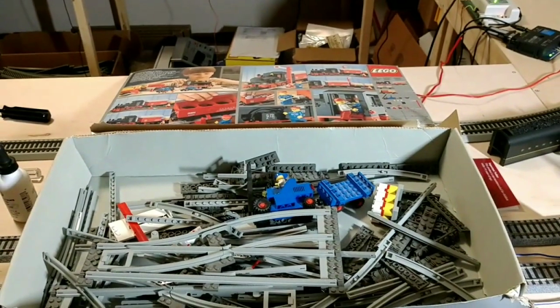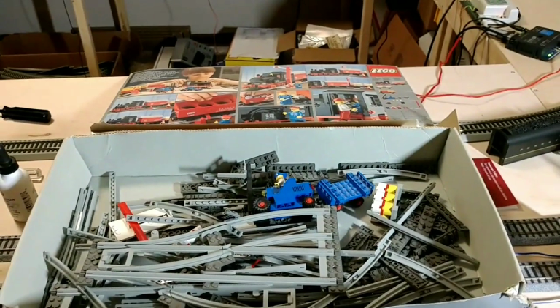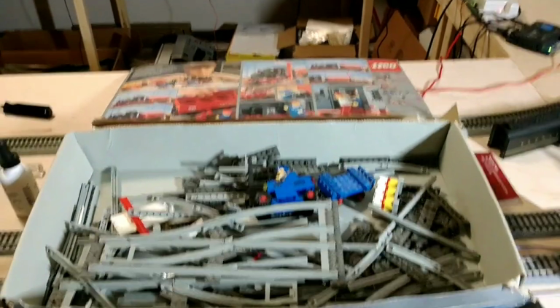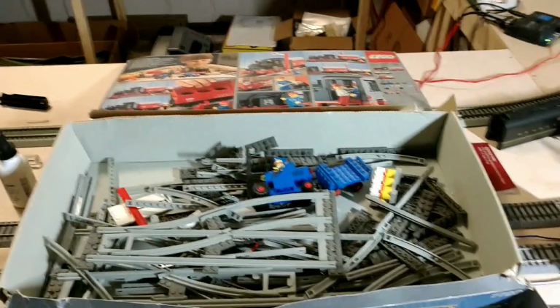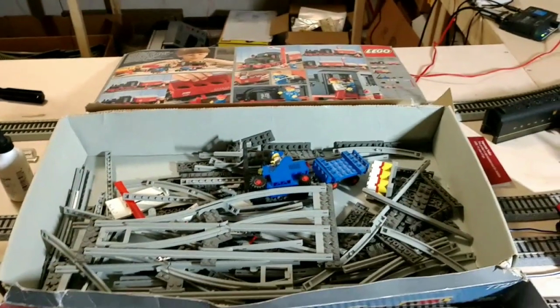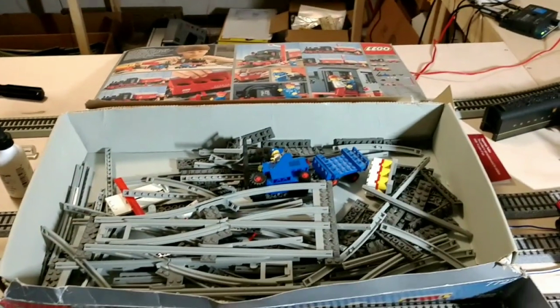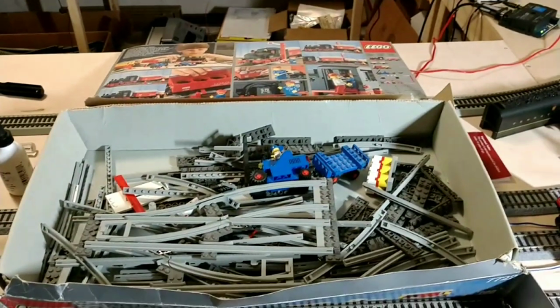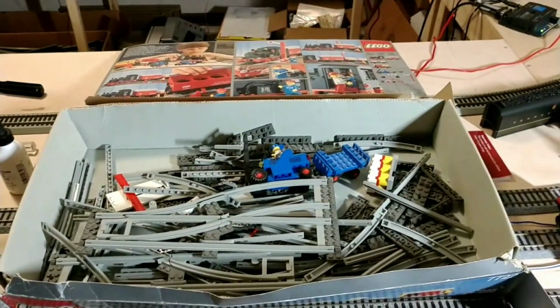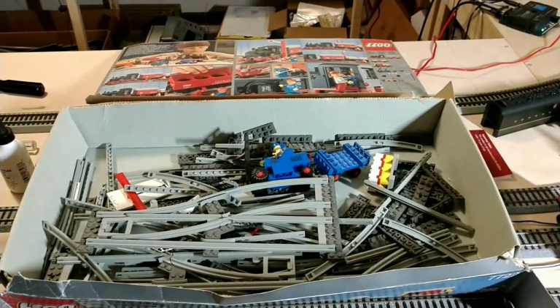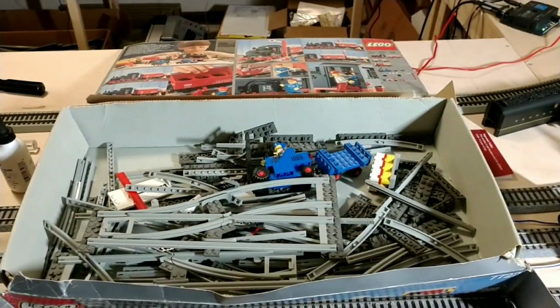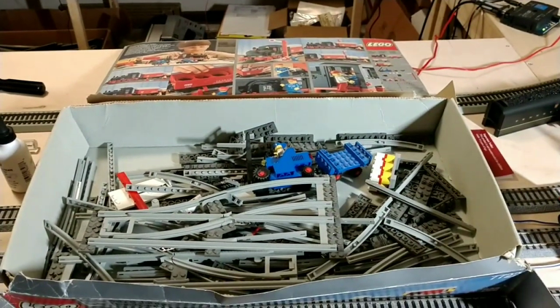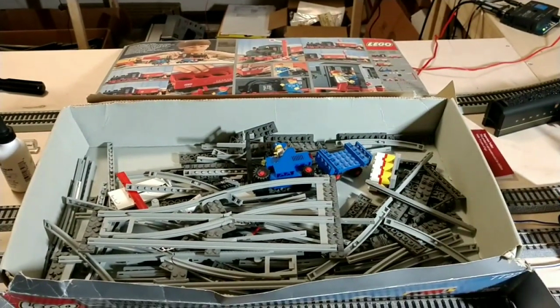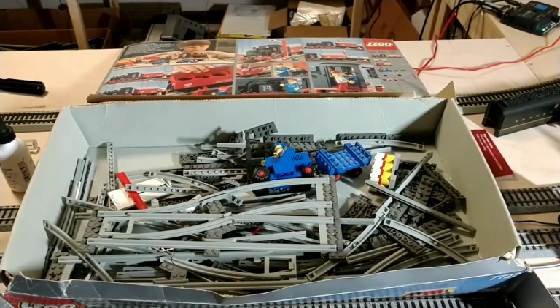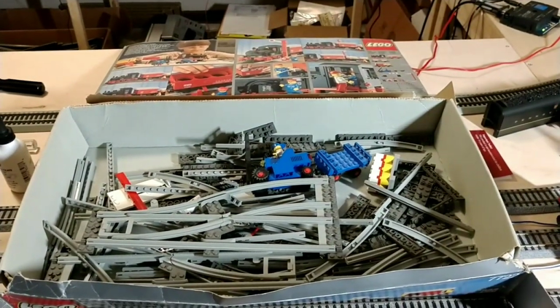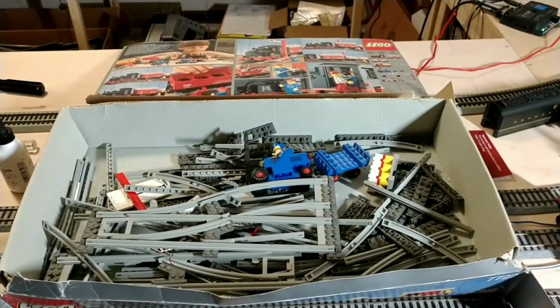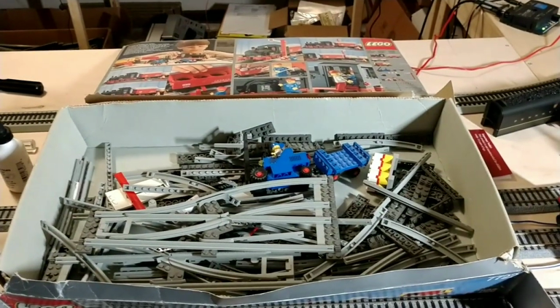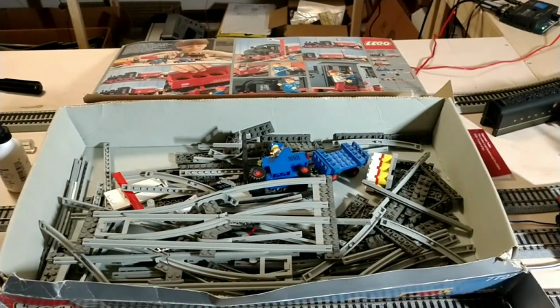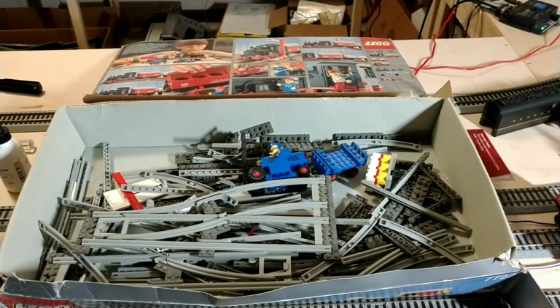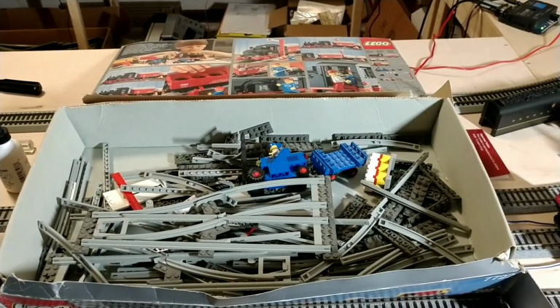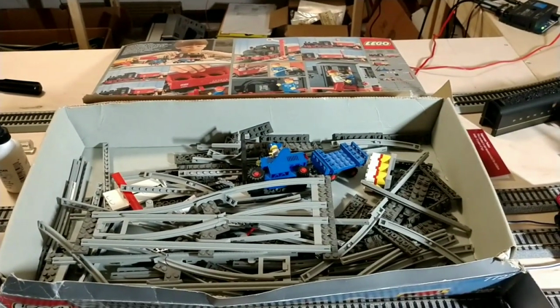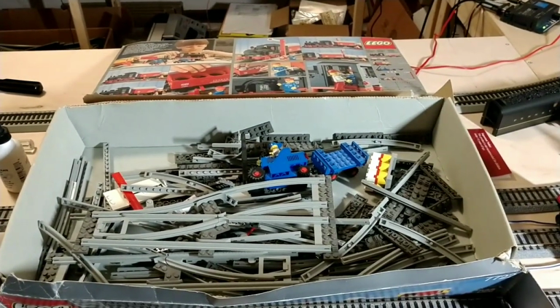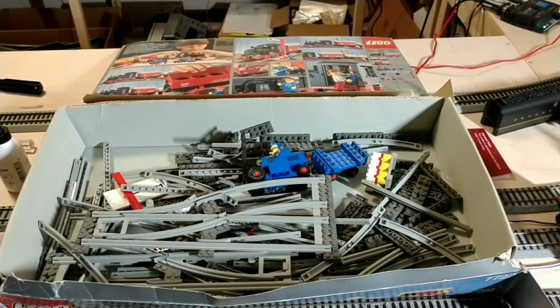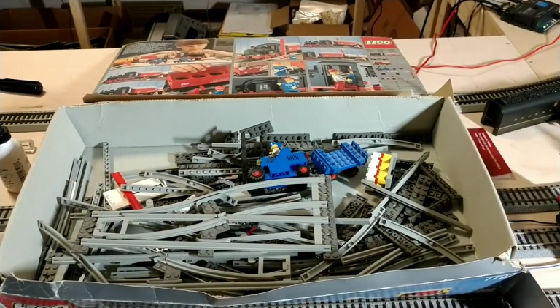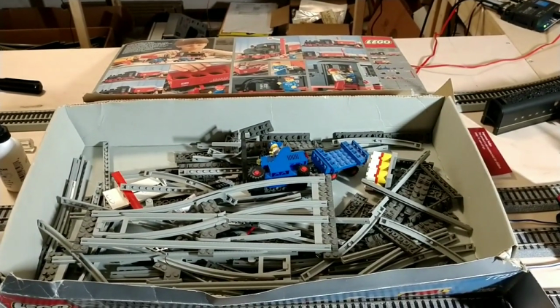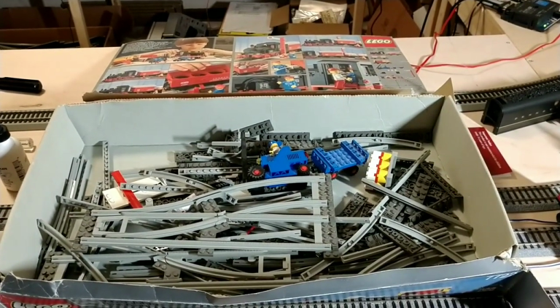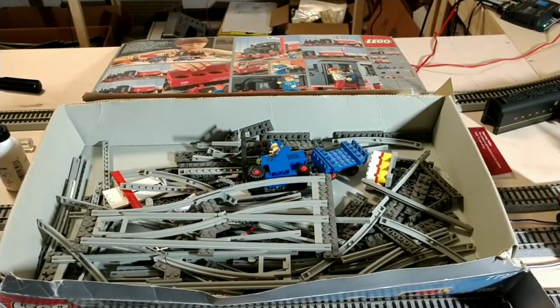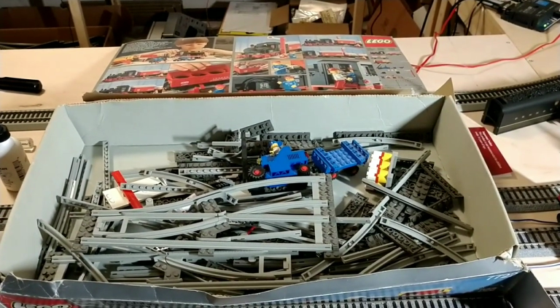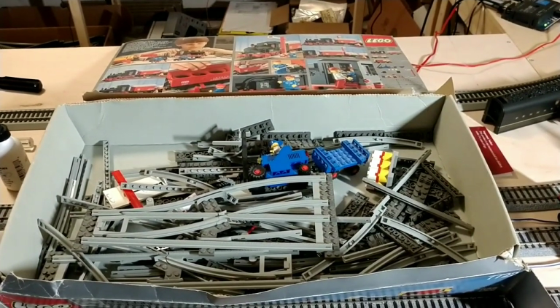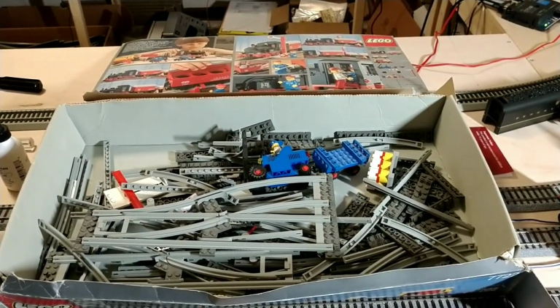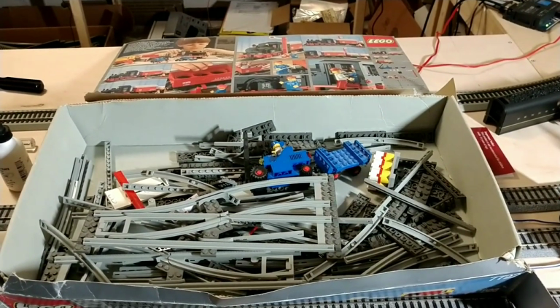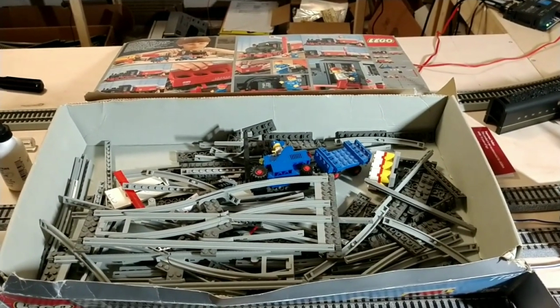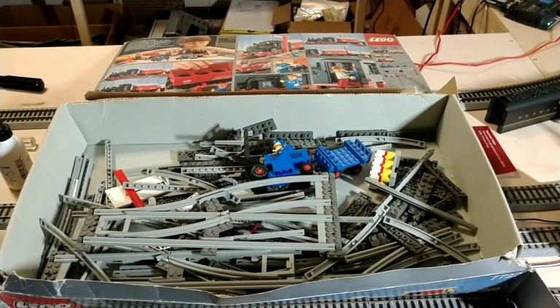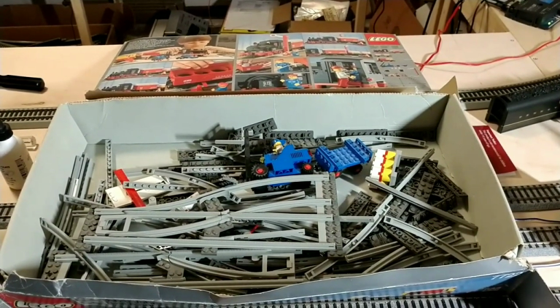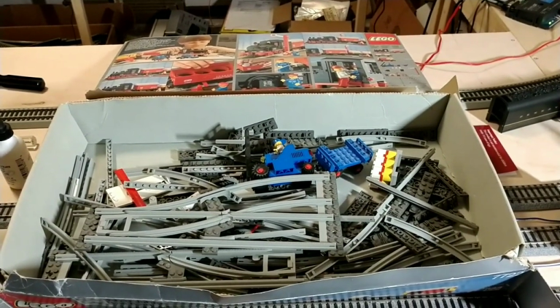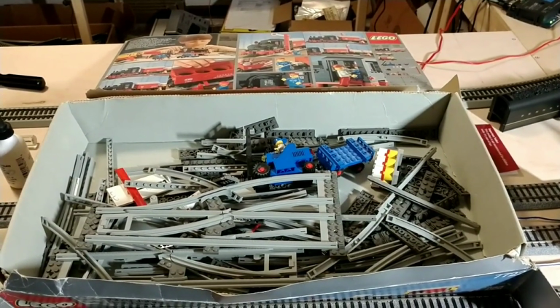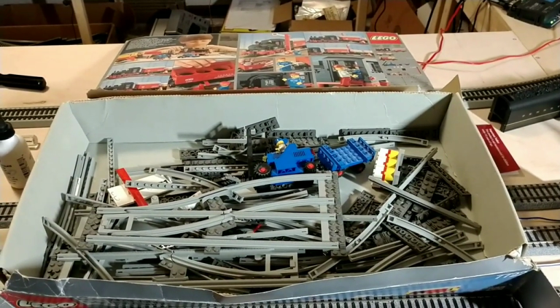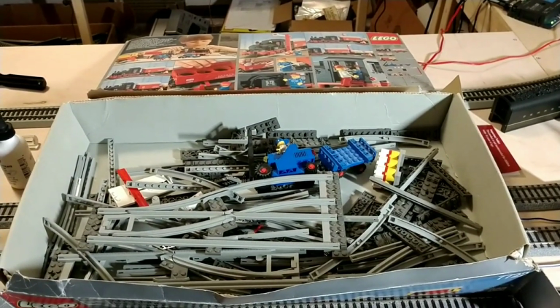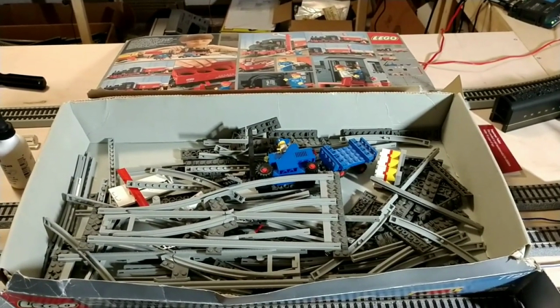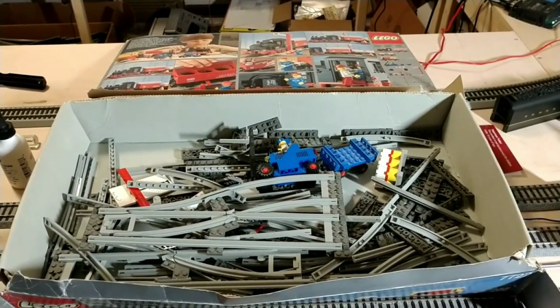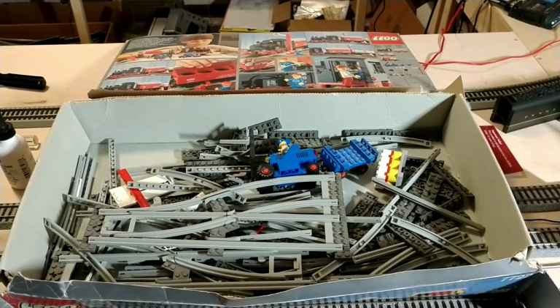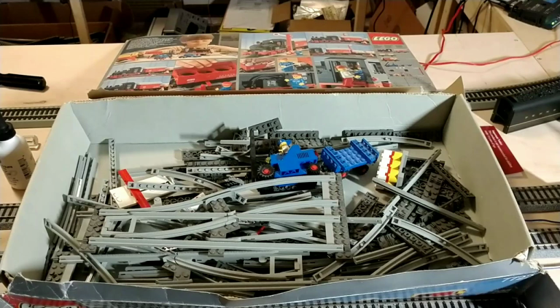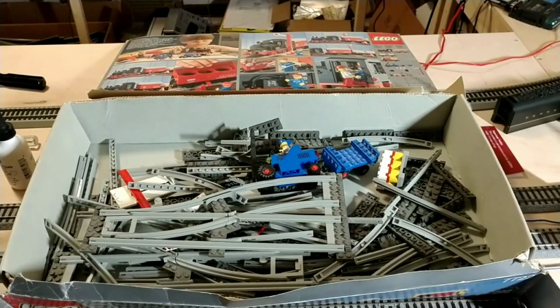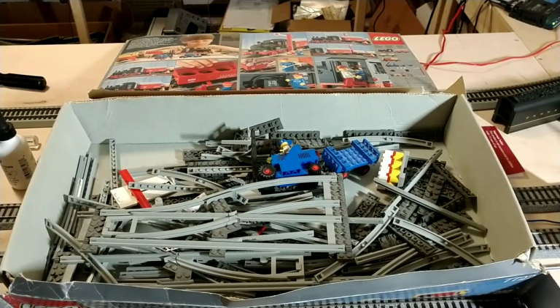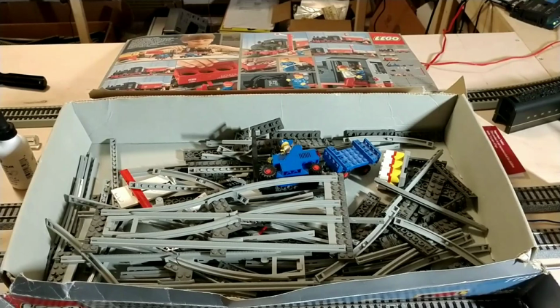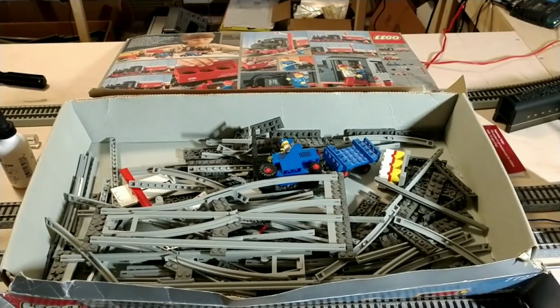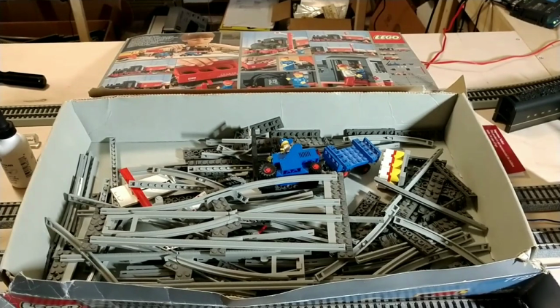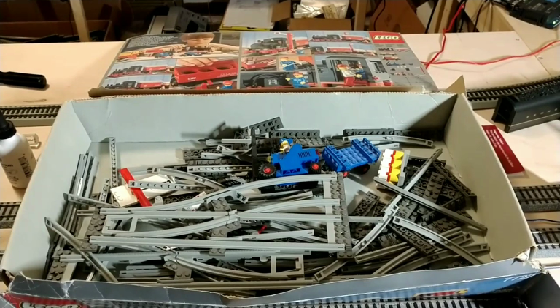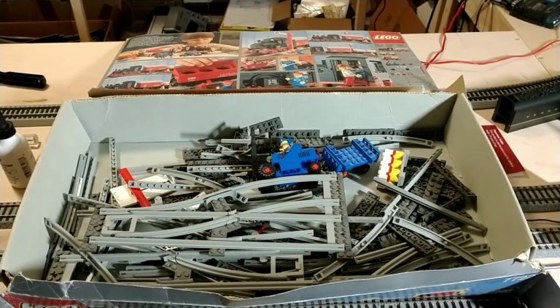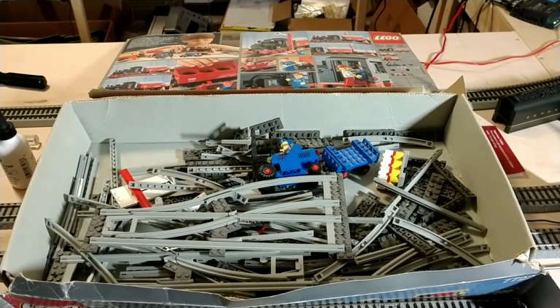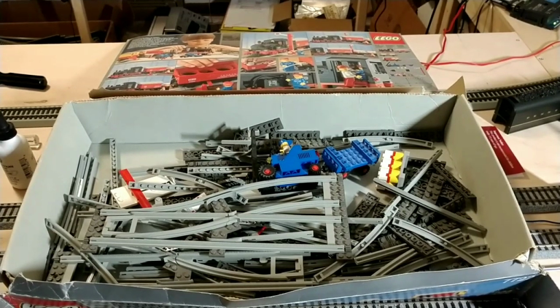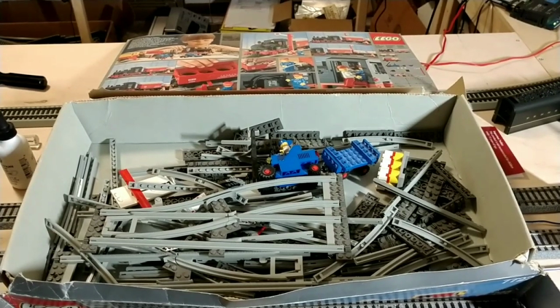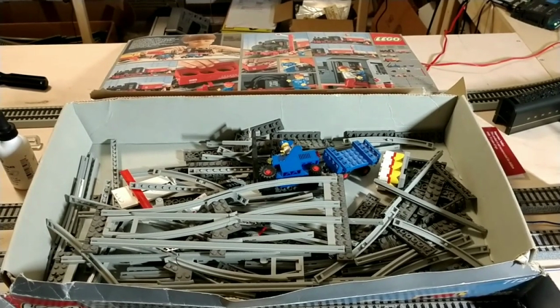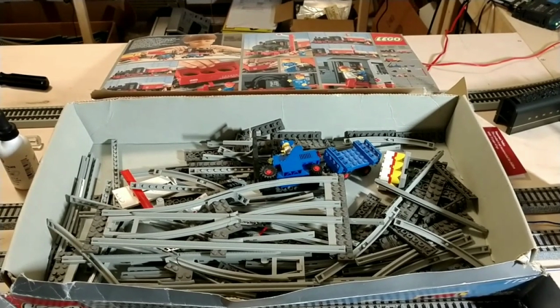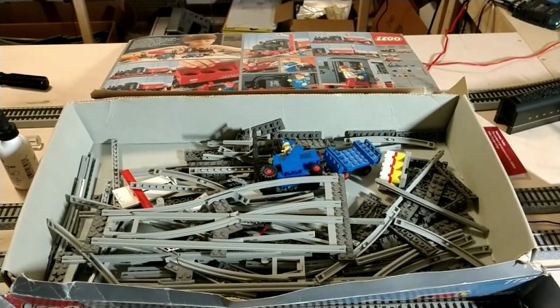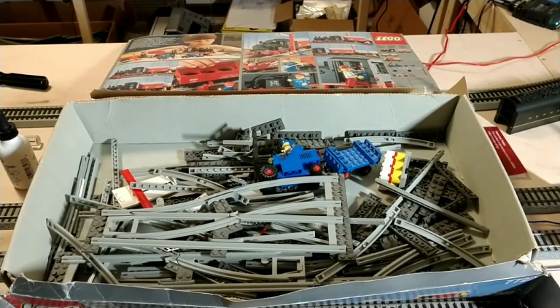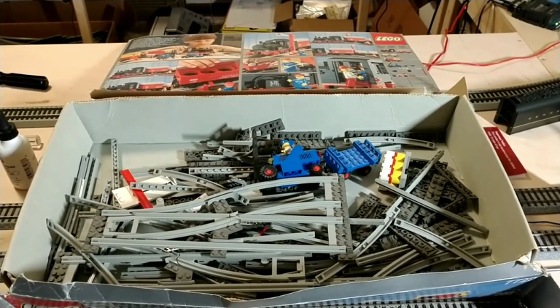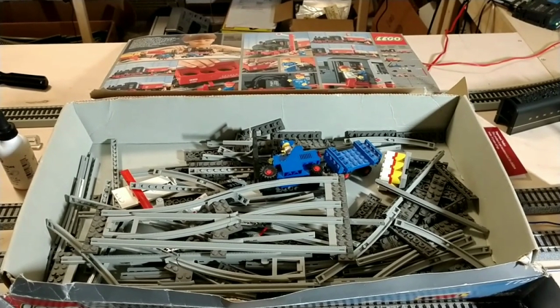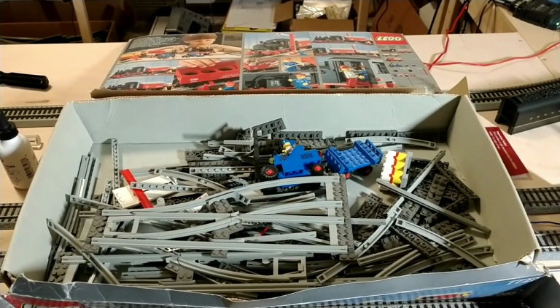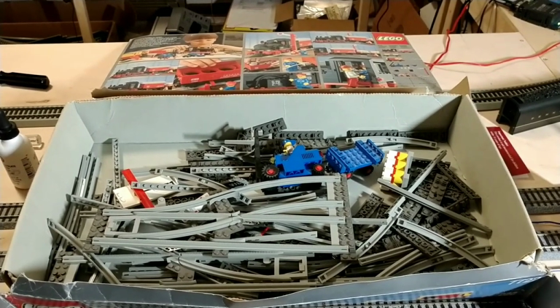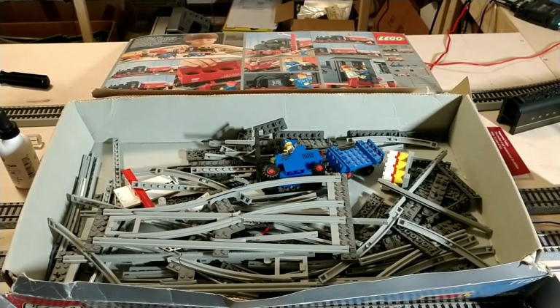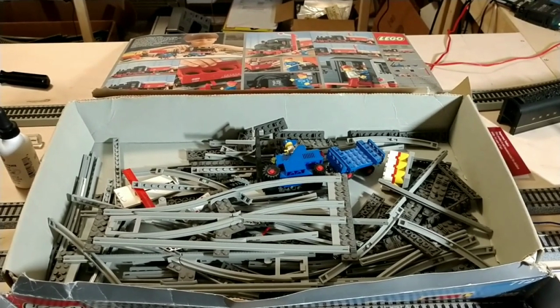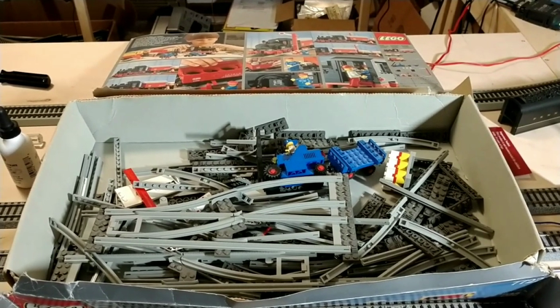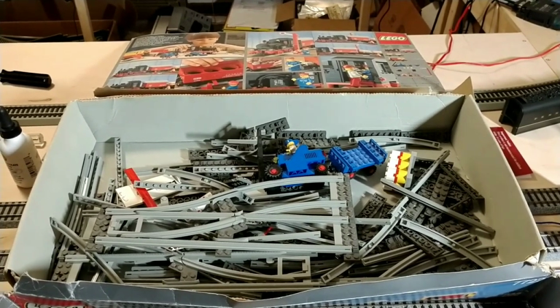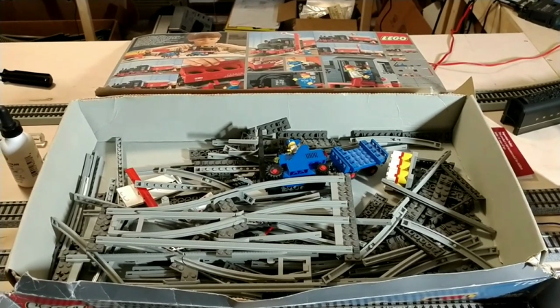Next we'll put it together and see if anything's missing, and I've got to make a run out for some C batteries. So we'll see how that goes.